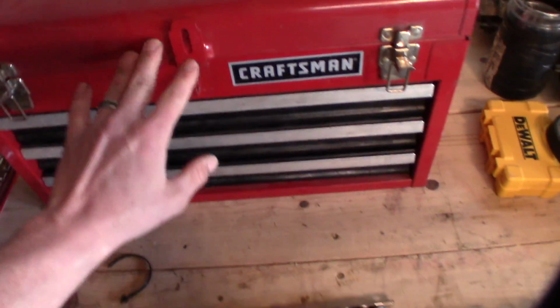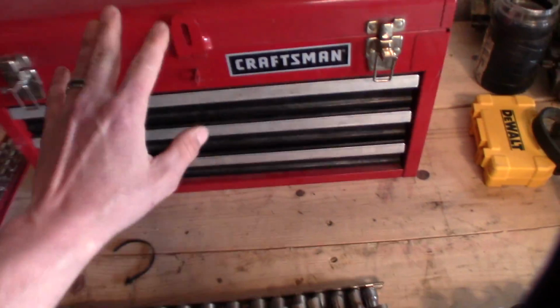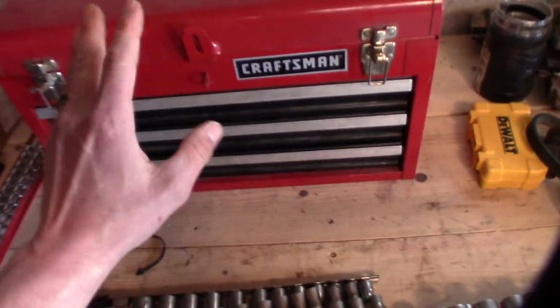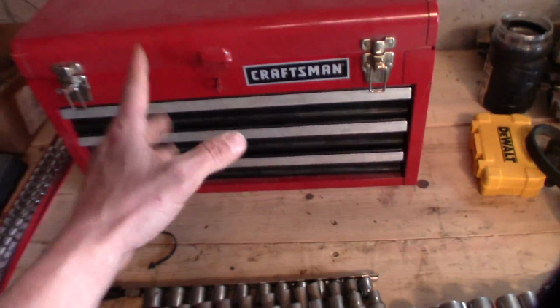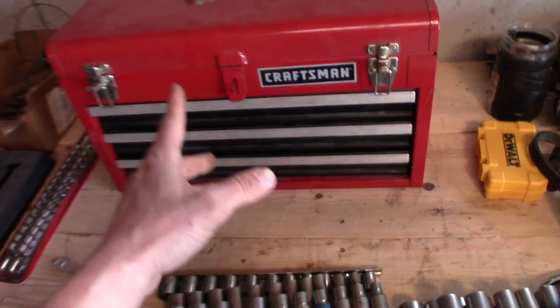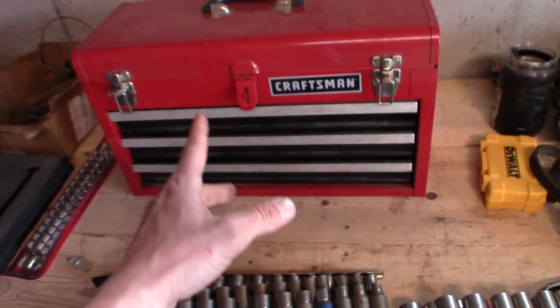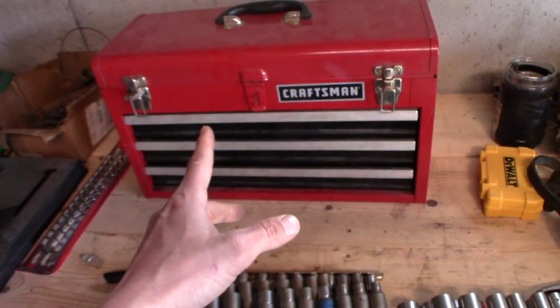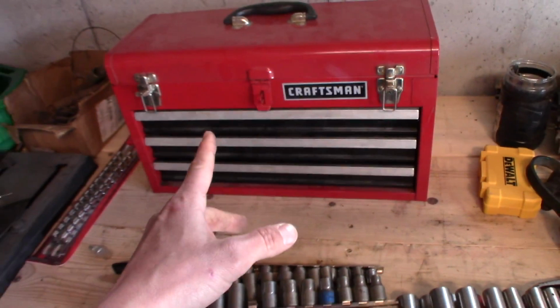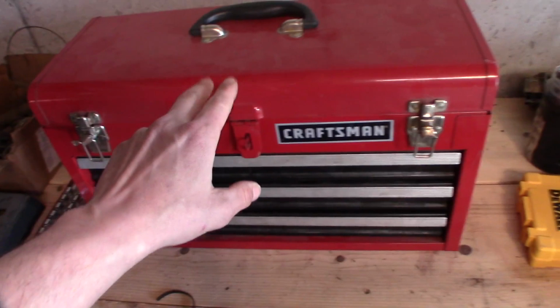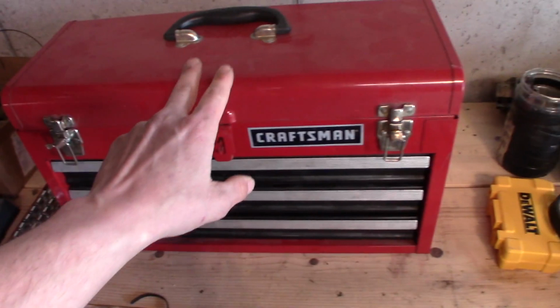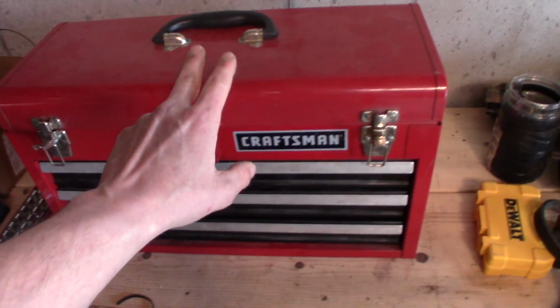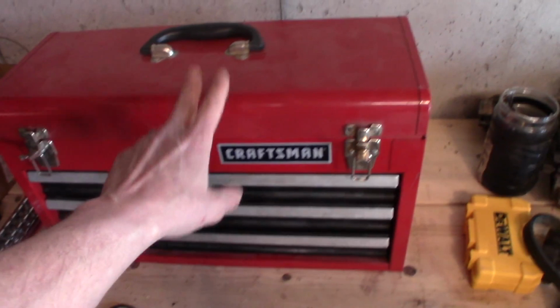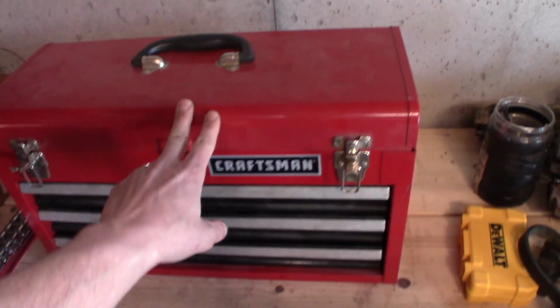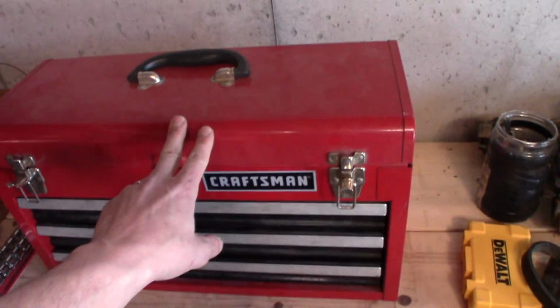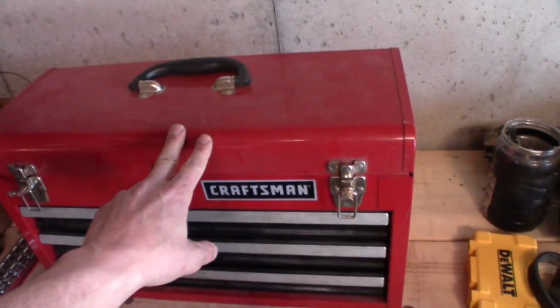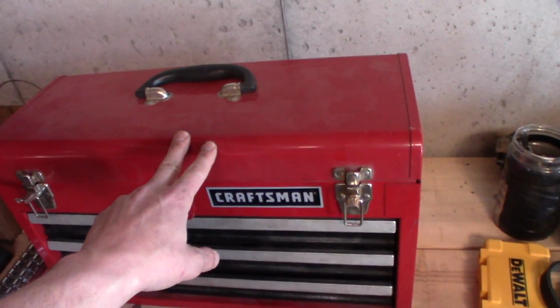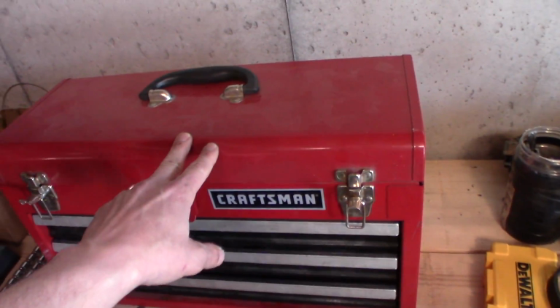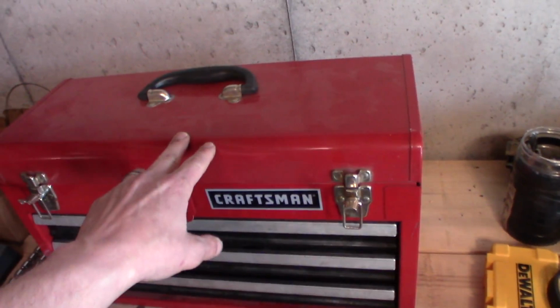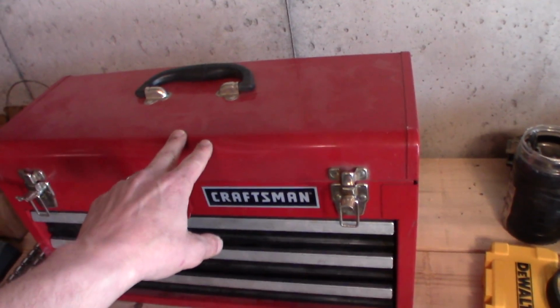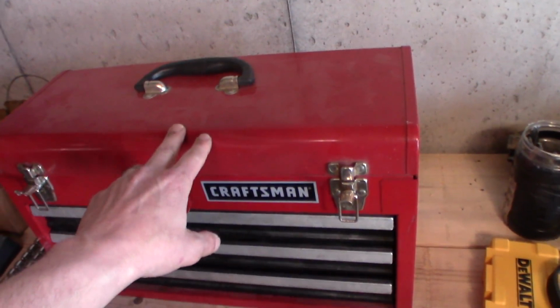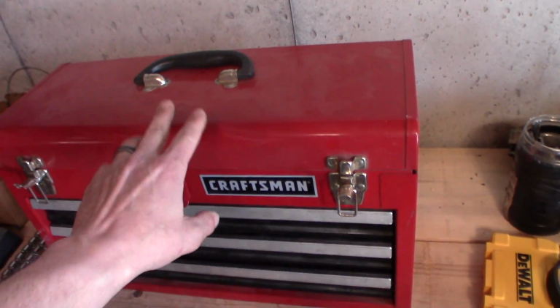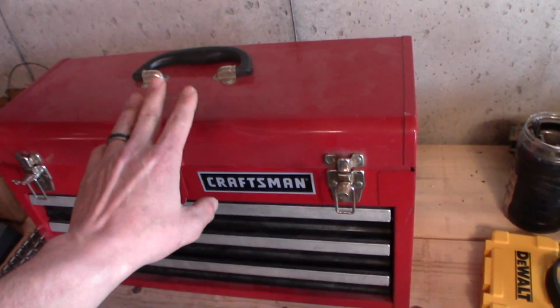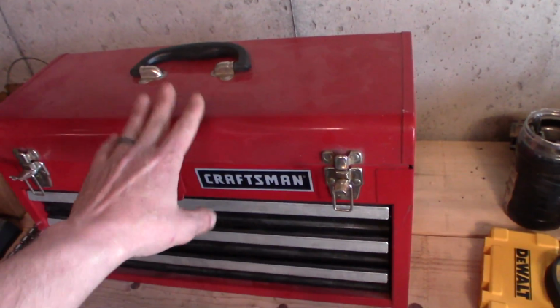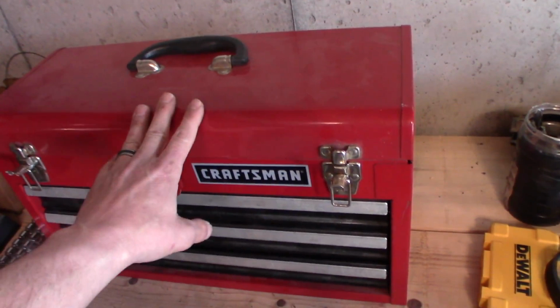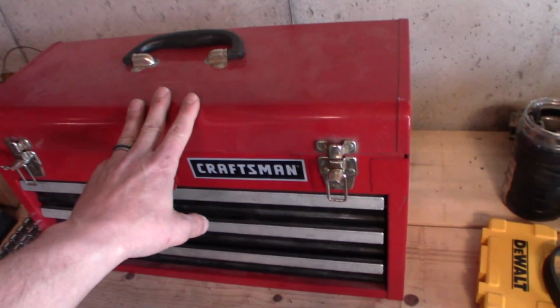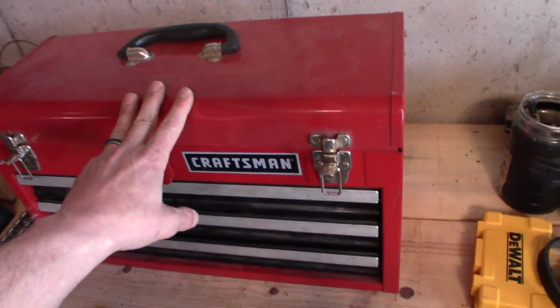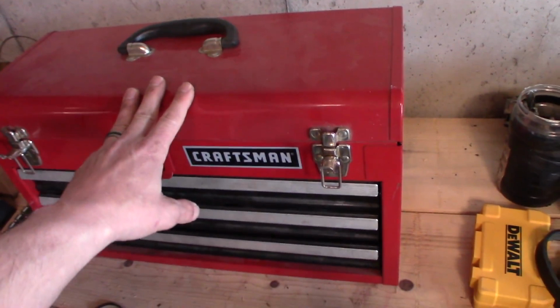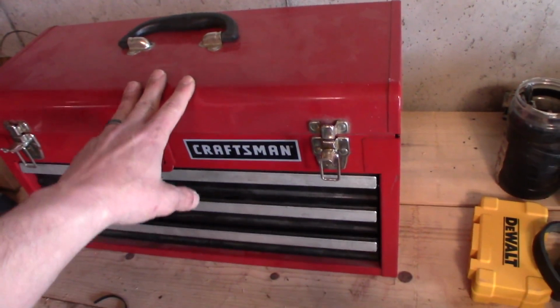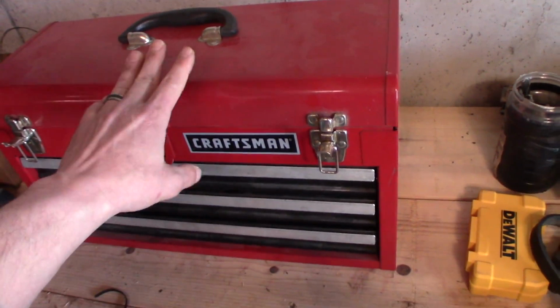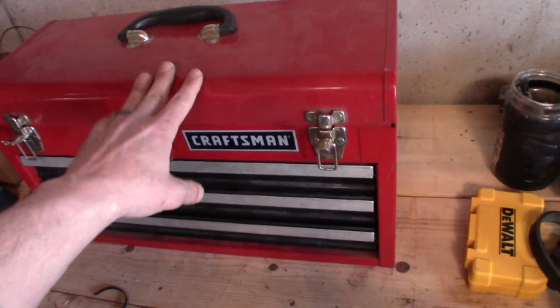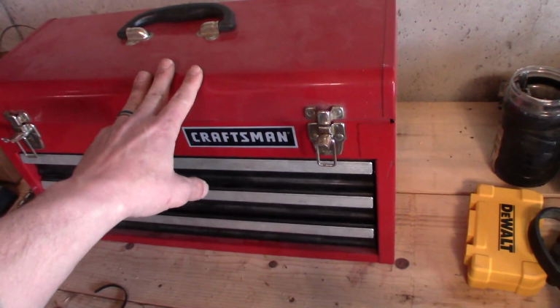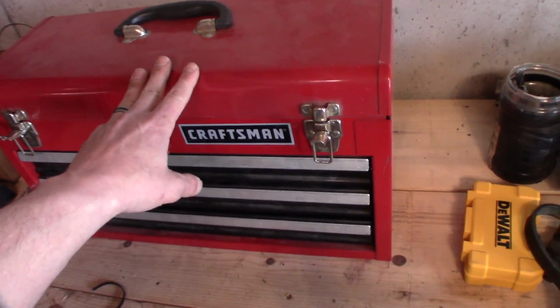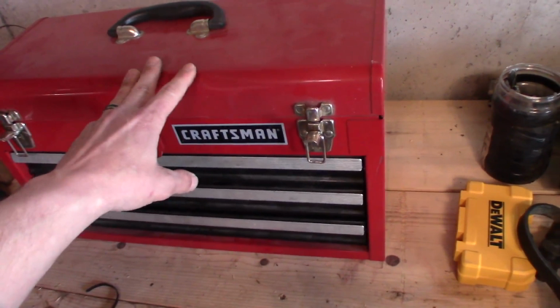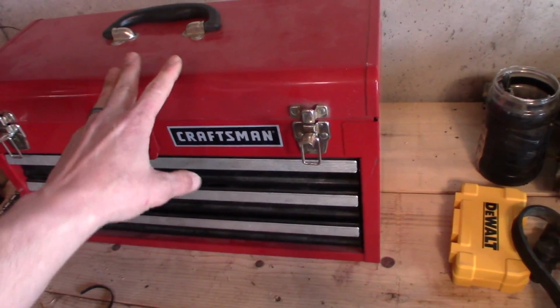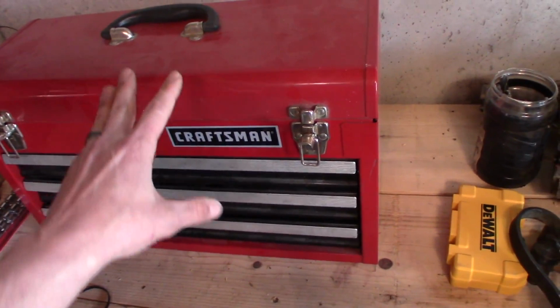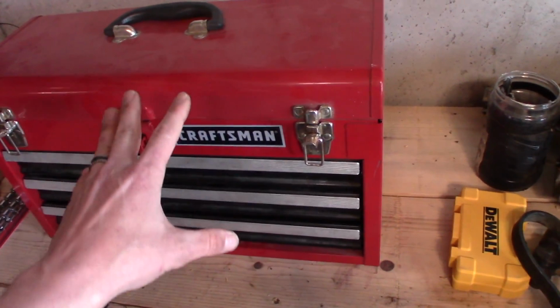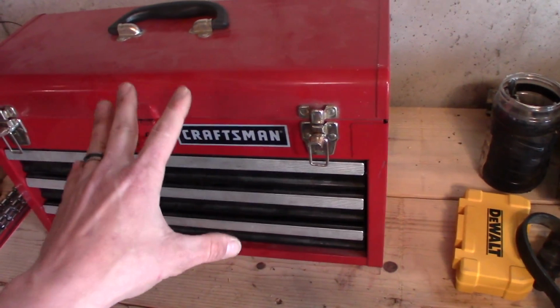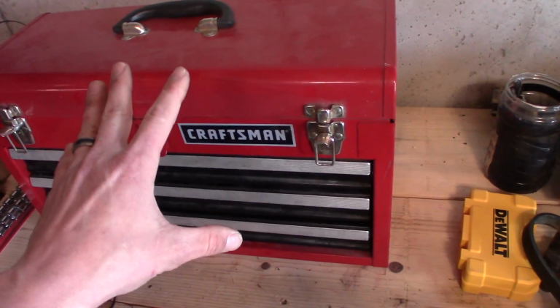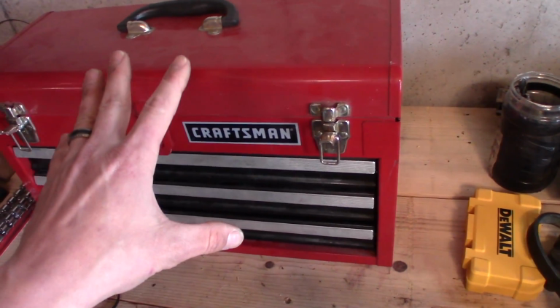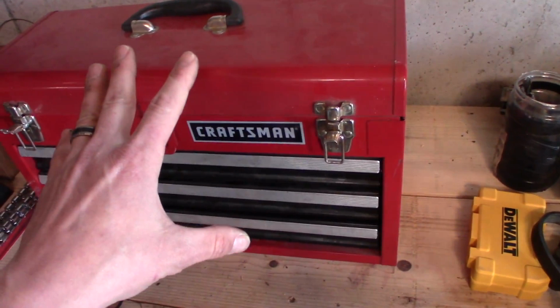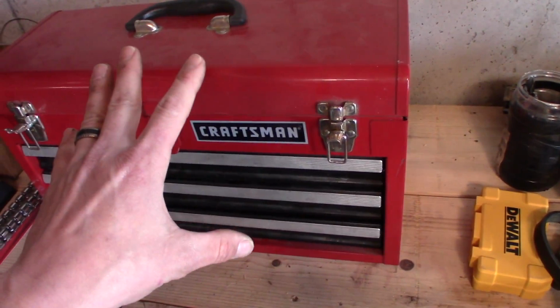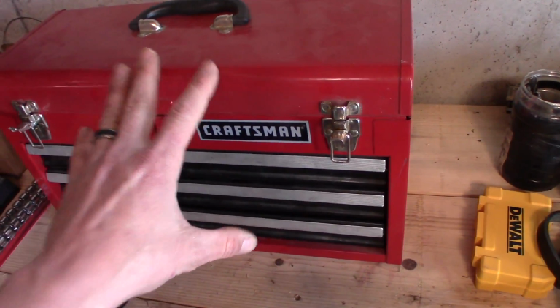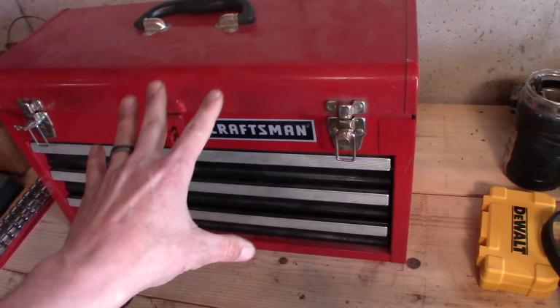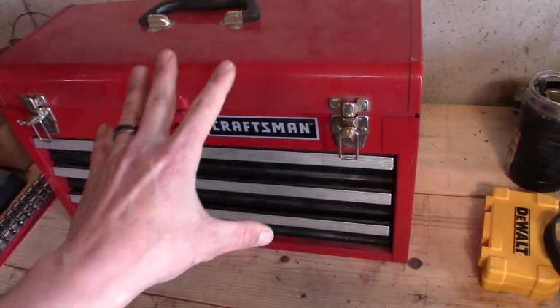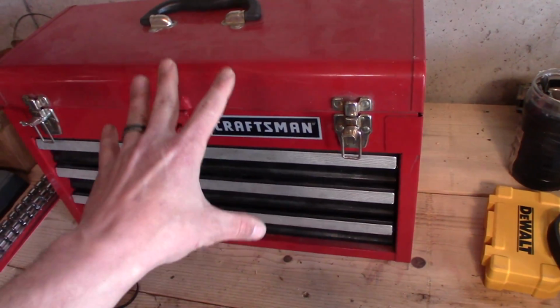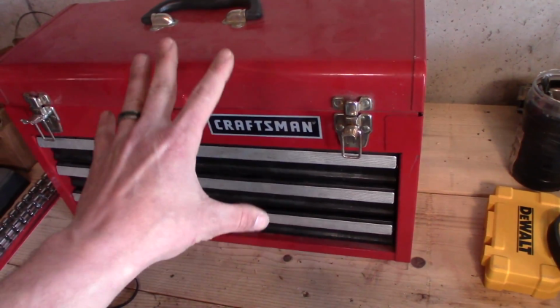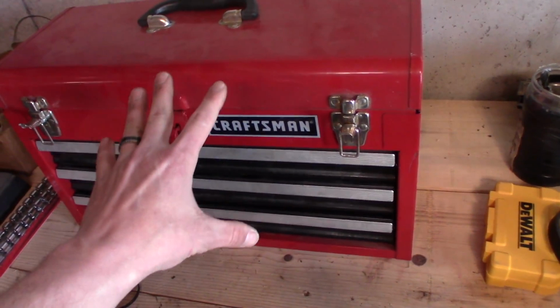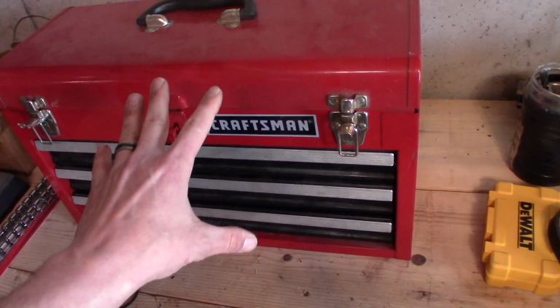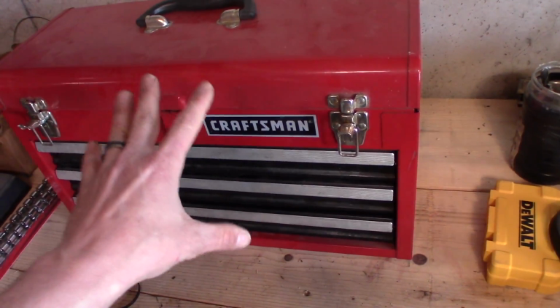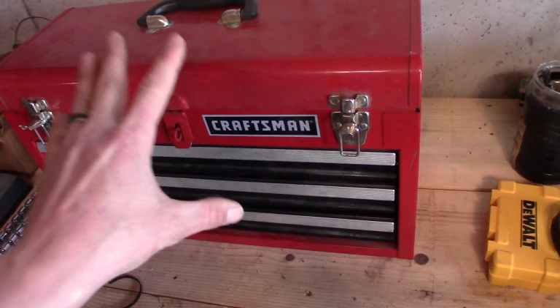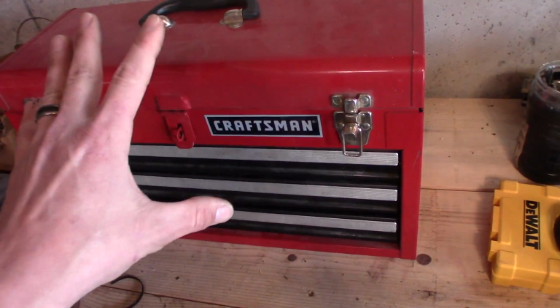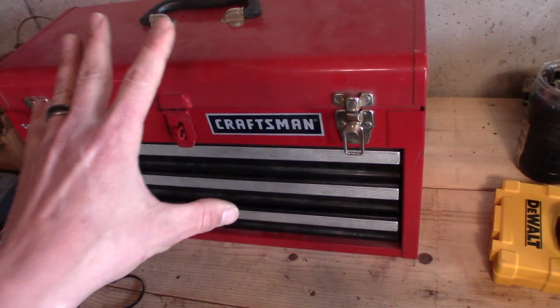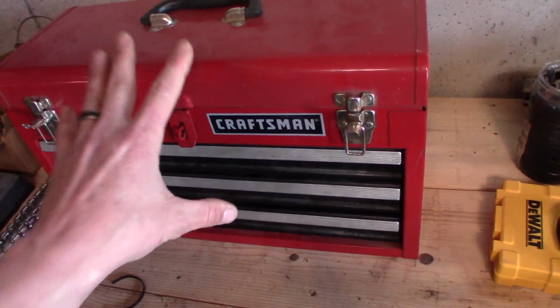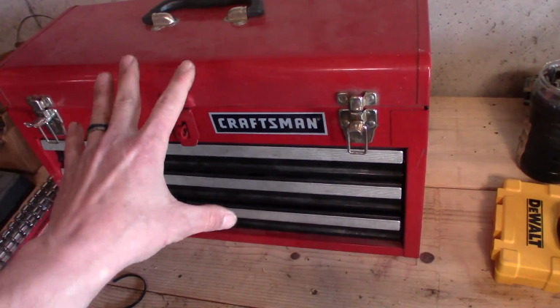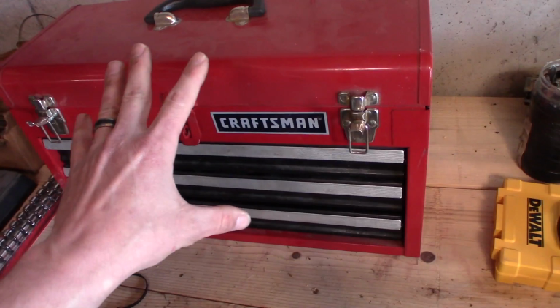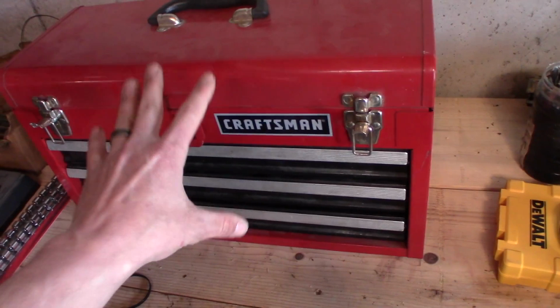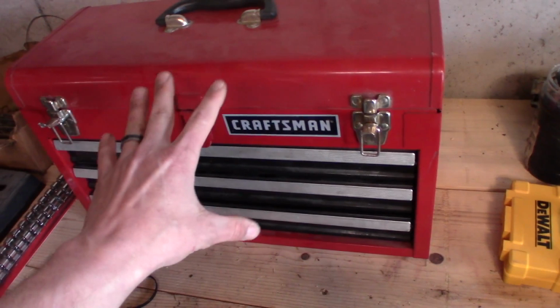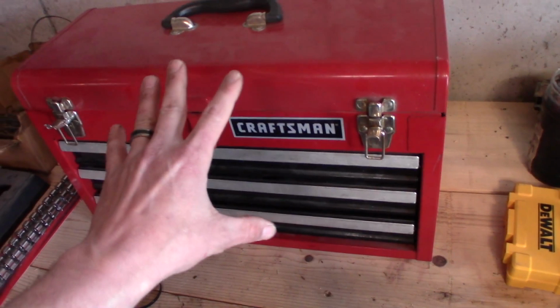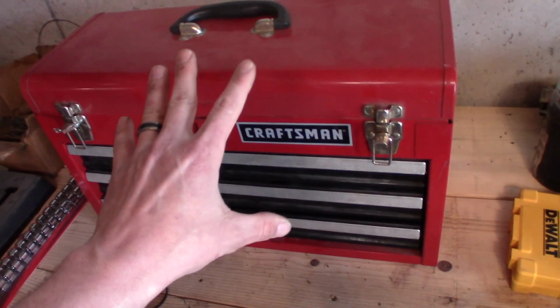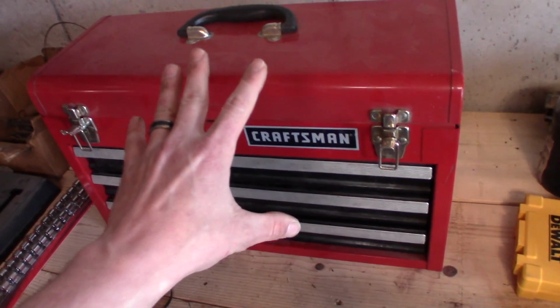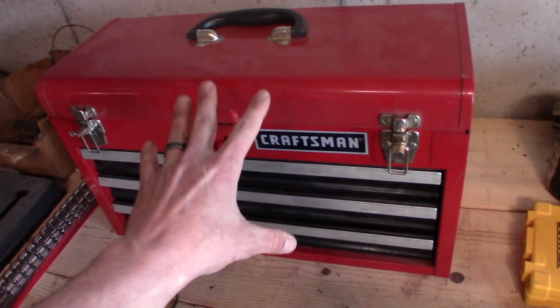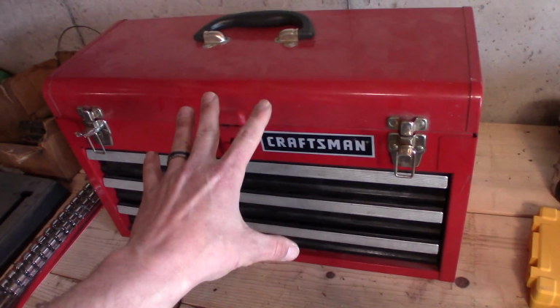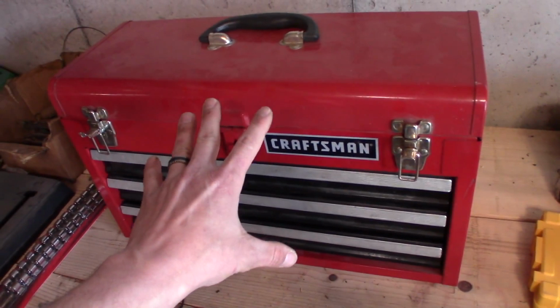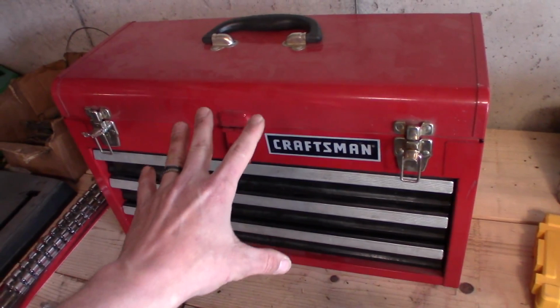So that's my Craftsman box. This one's great — these little toolboxes are worth their weight in gold. If you can't bring it in this toolbox, you probably don't need it.